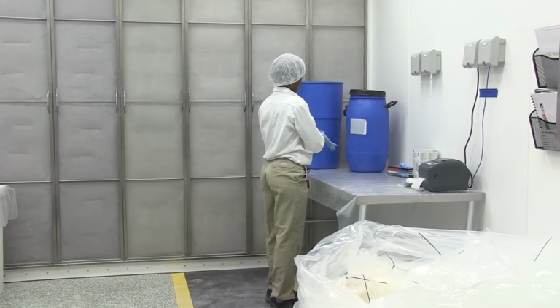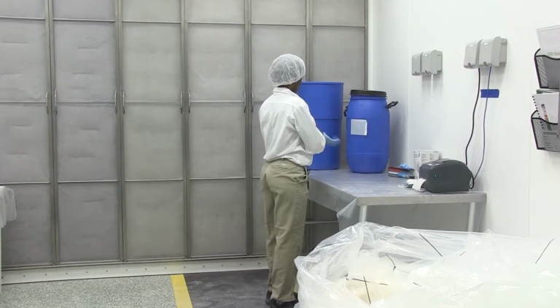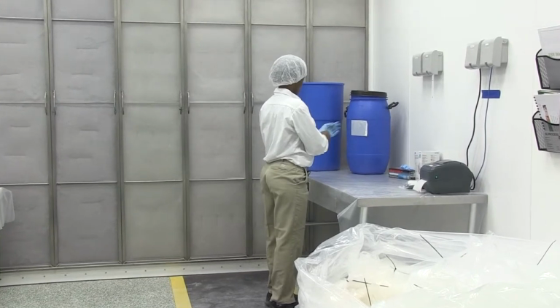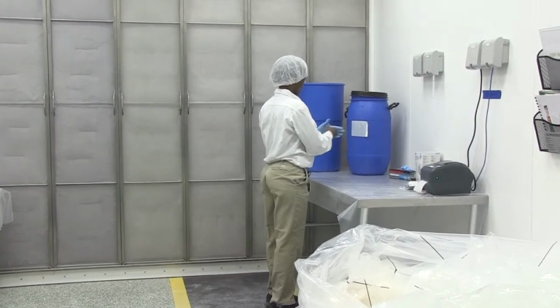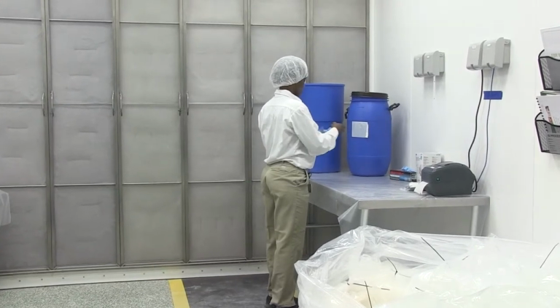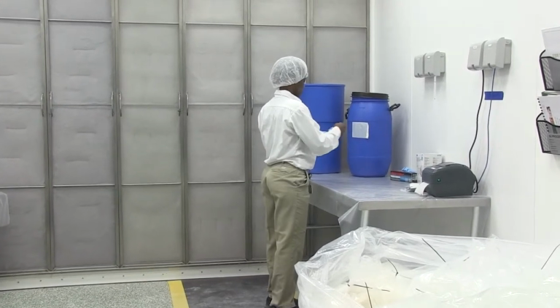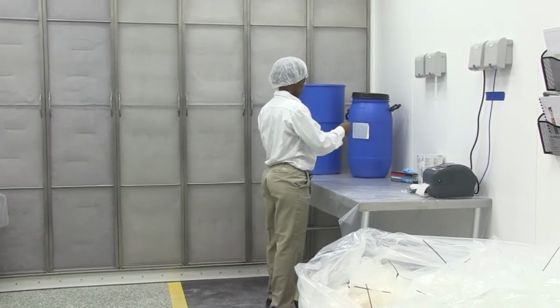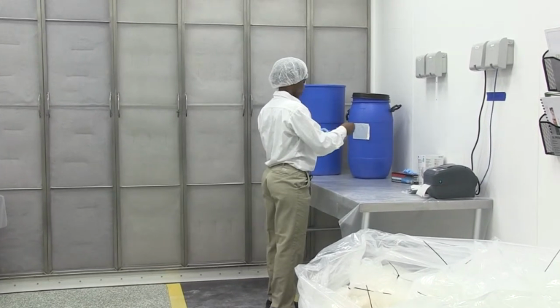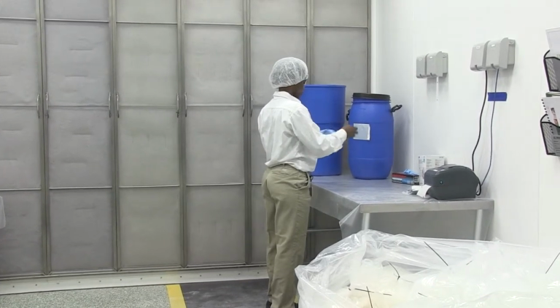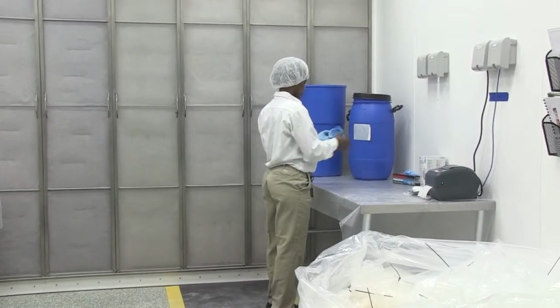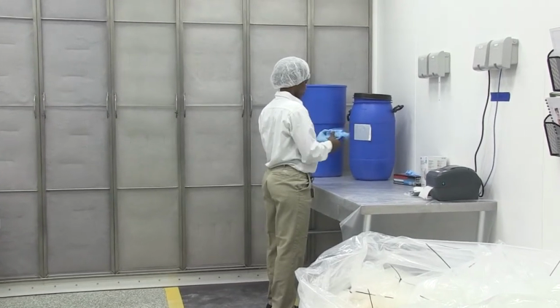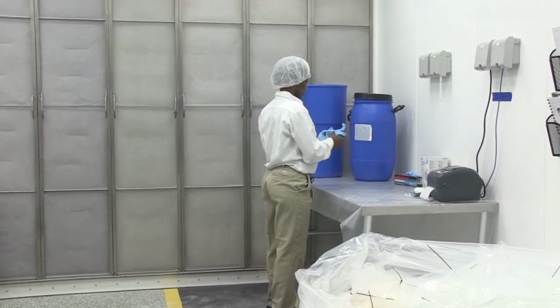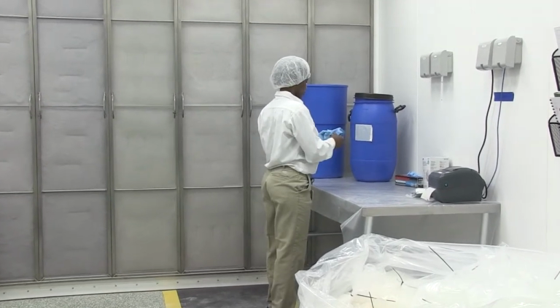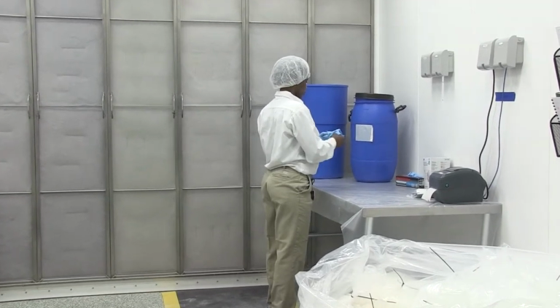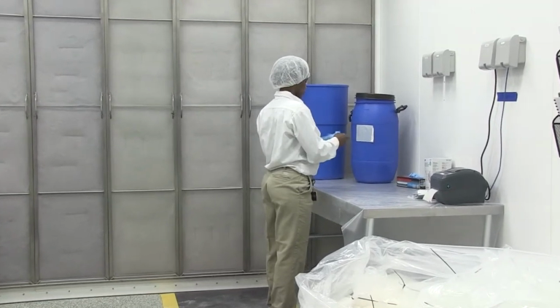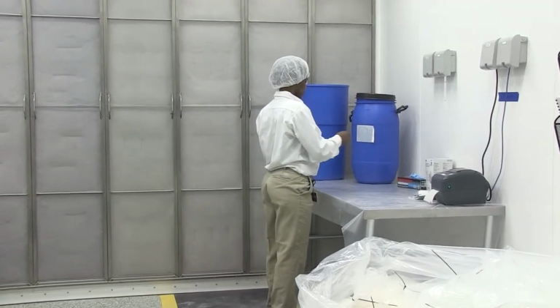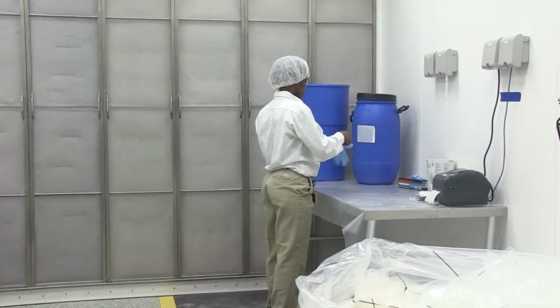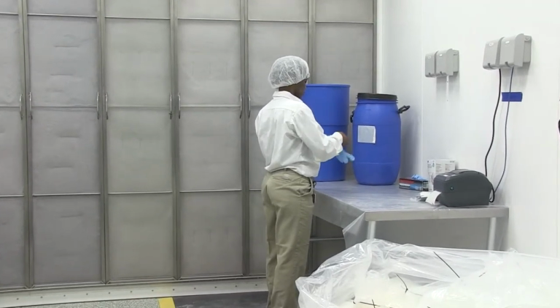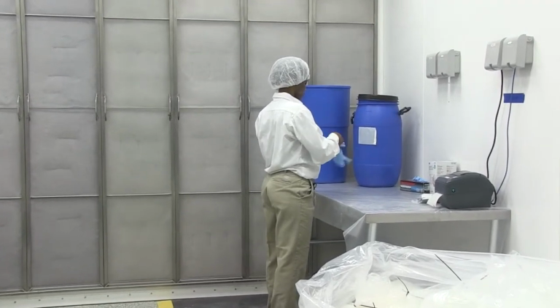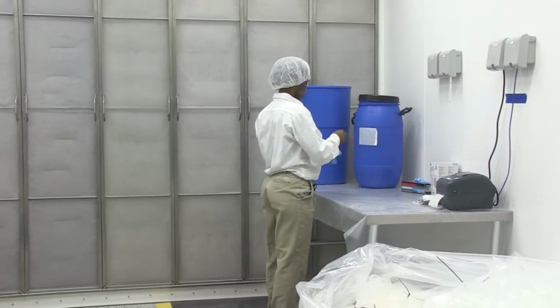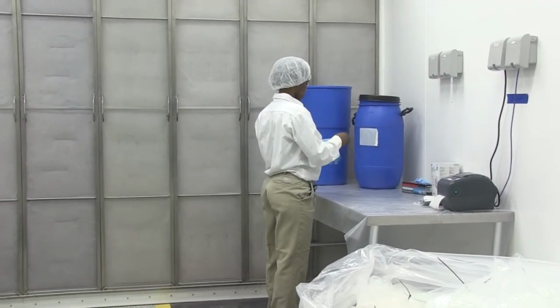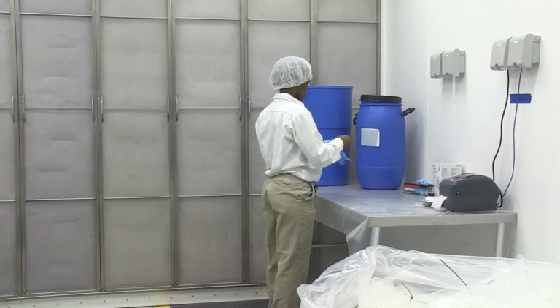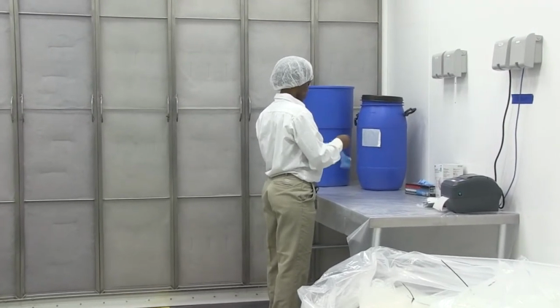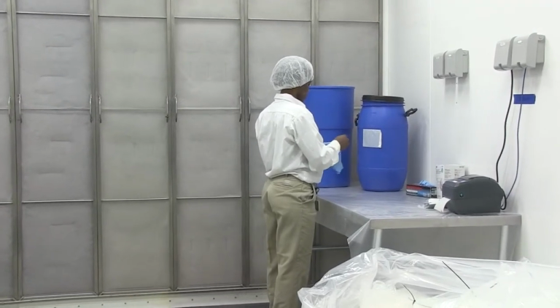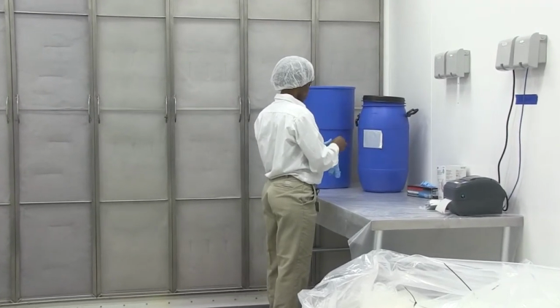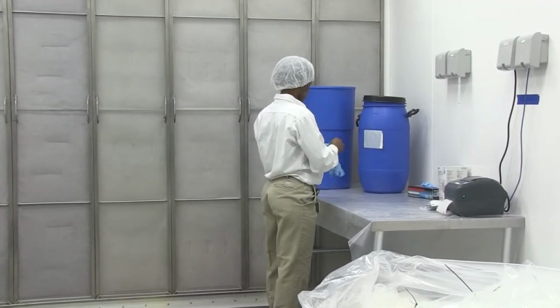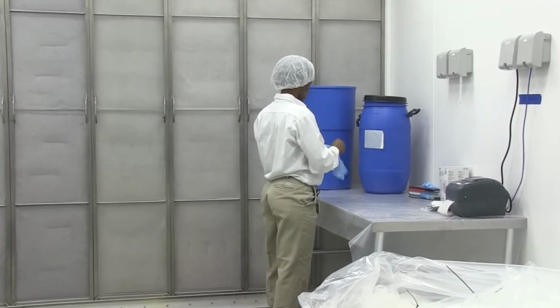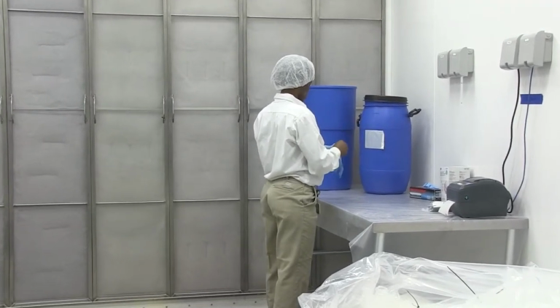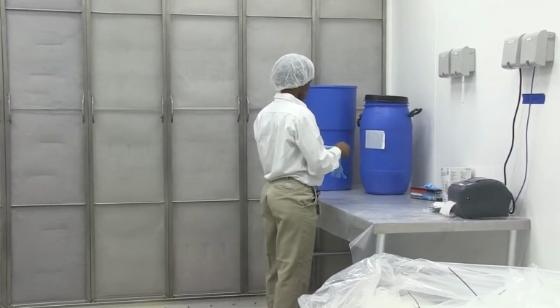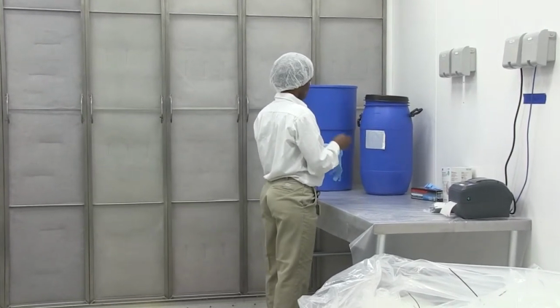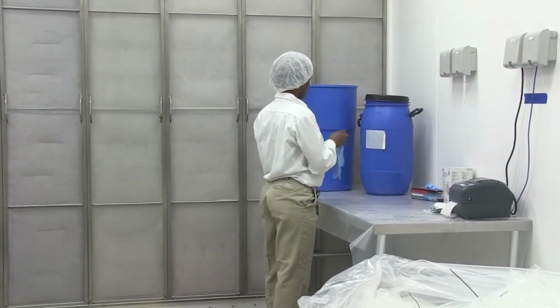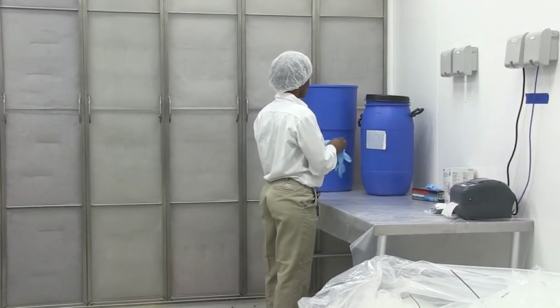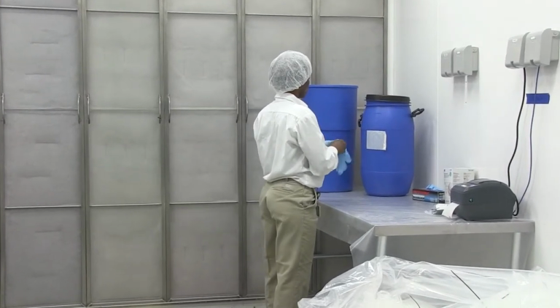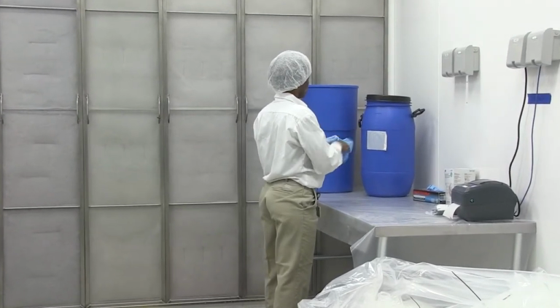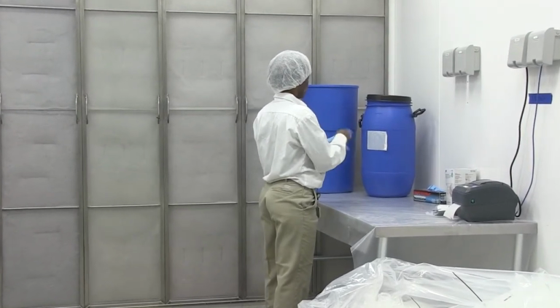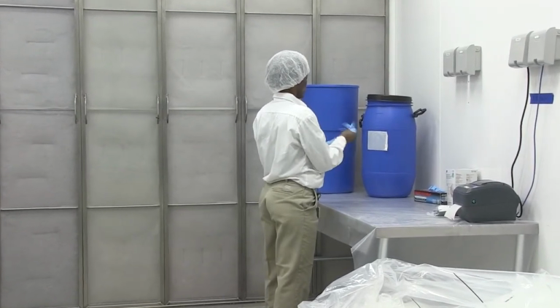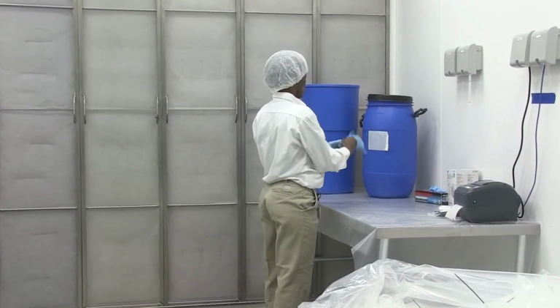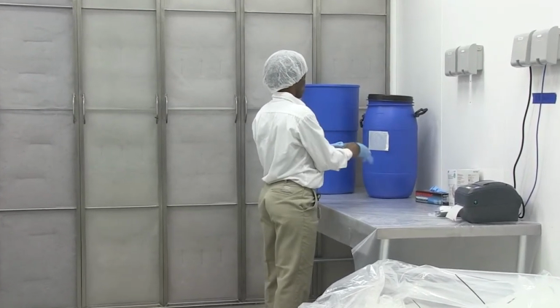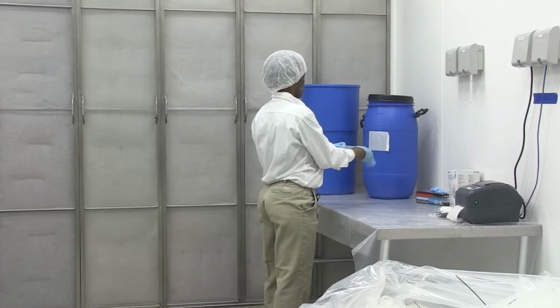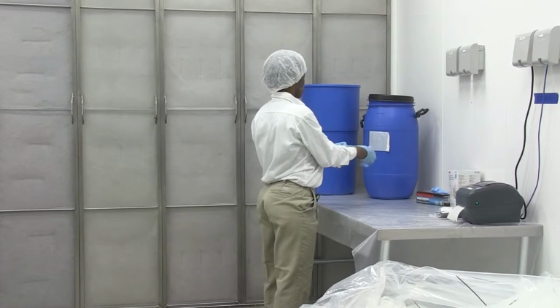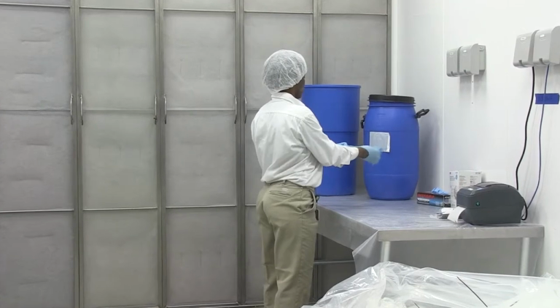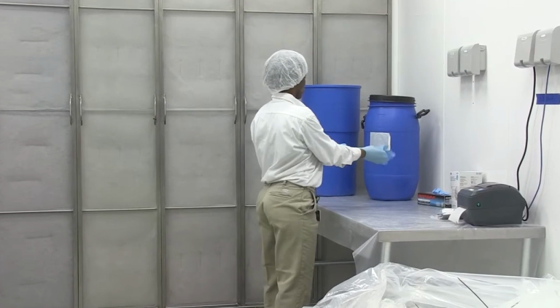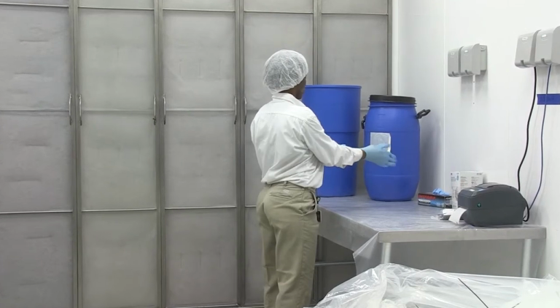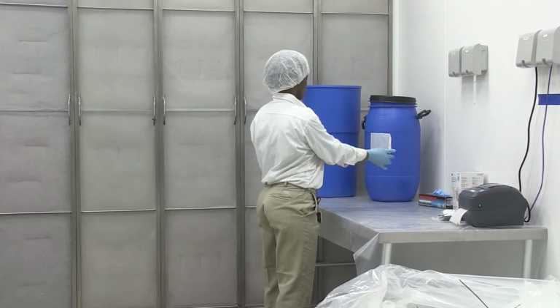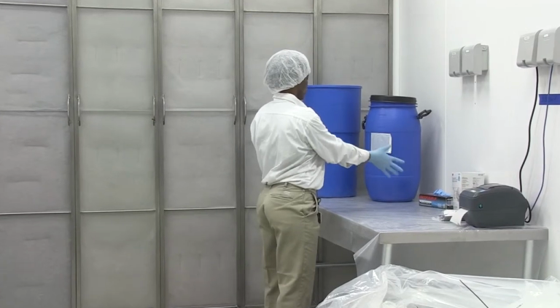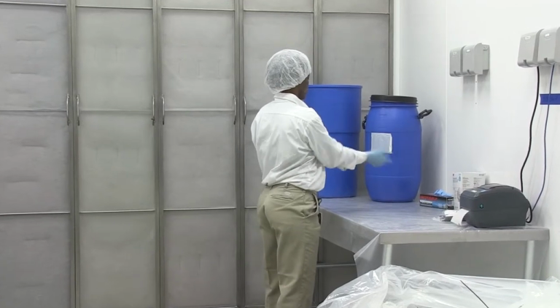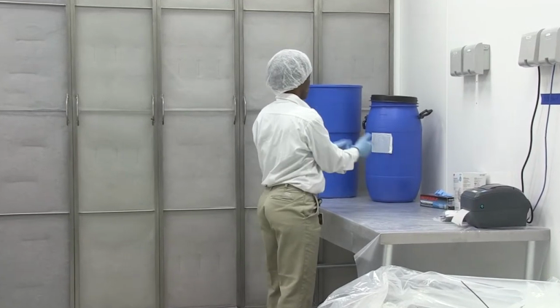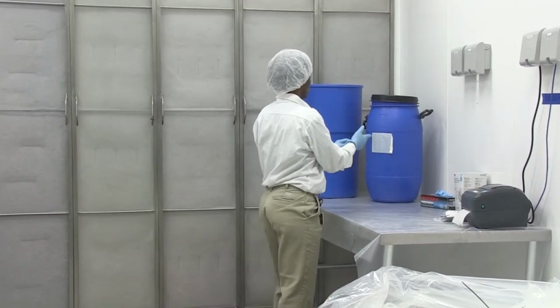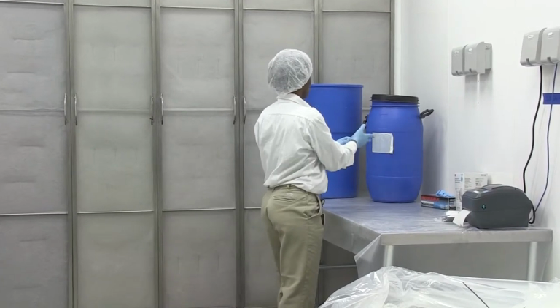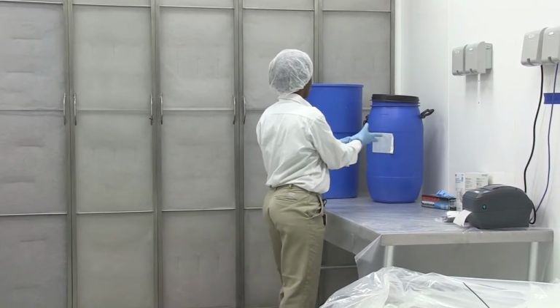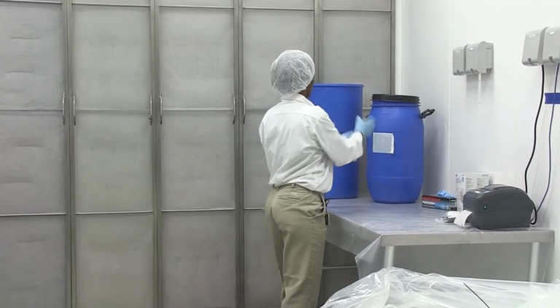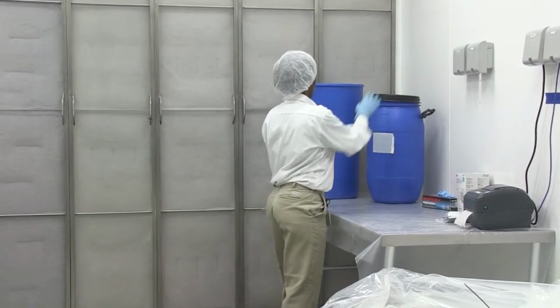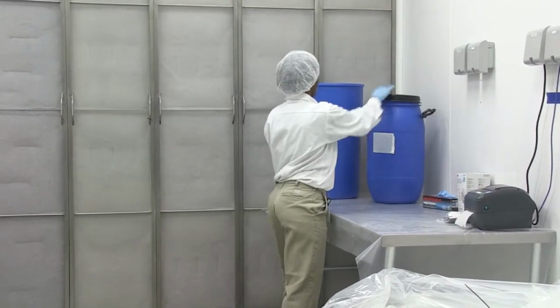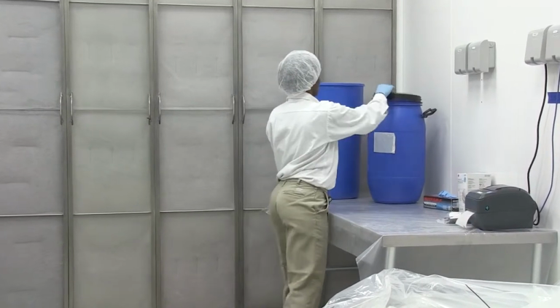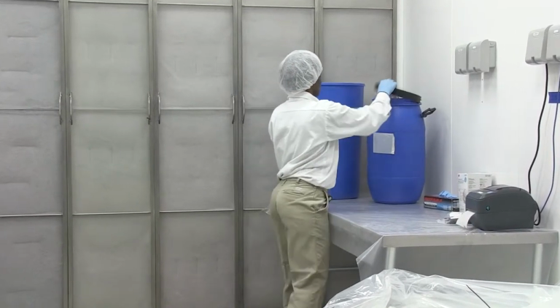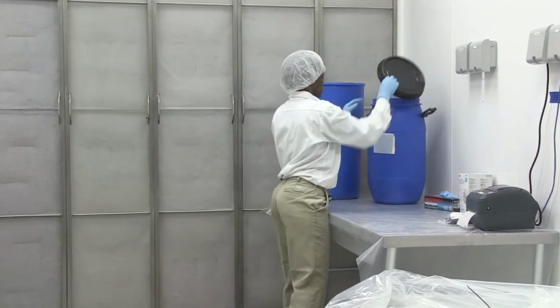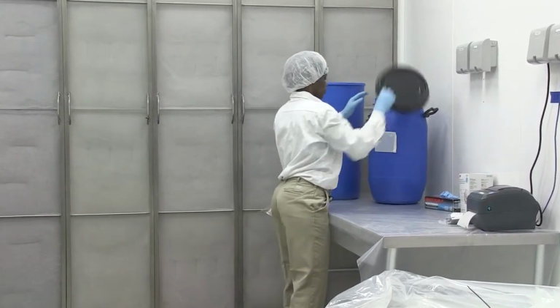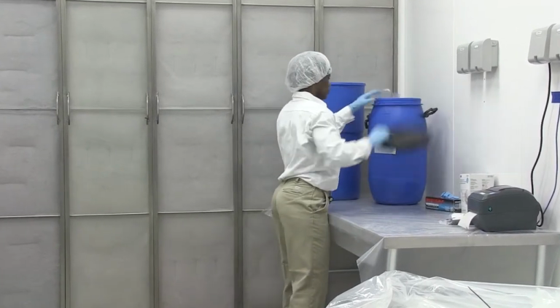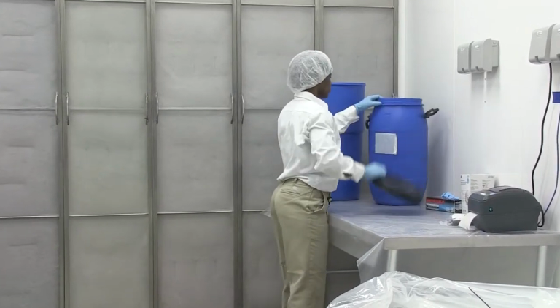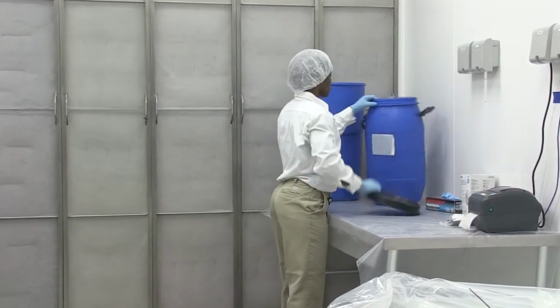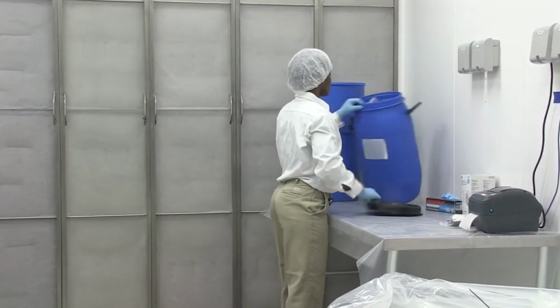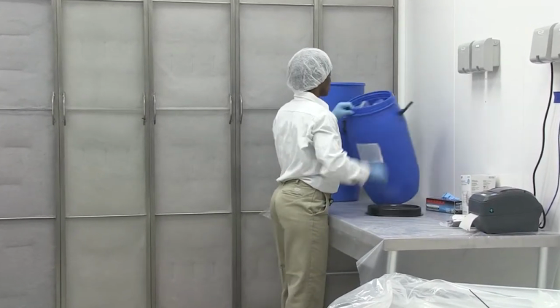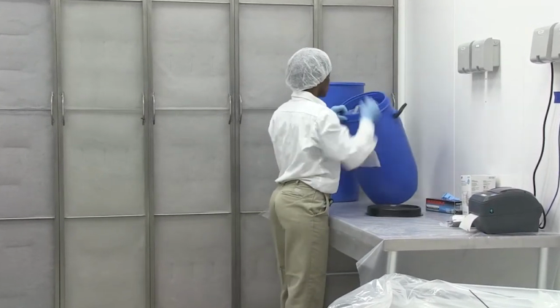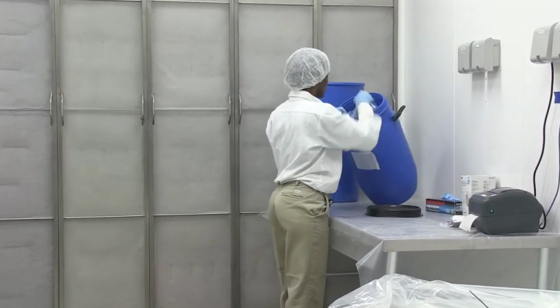If you touch a non-product surface such as a doorknob, re-sanitize your gloves or get new gloves before touching product again.